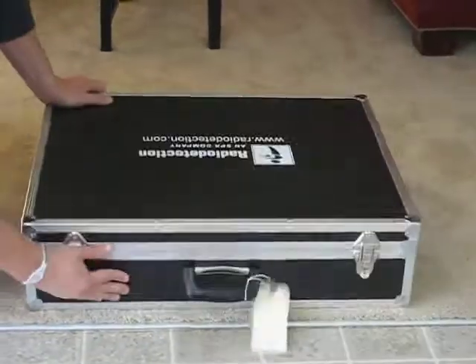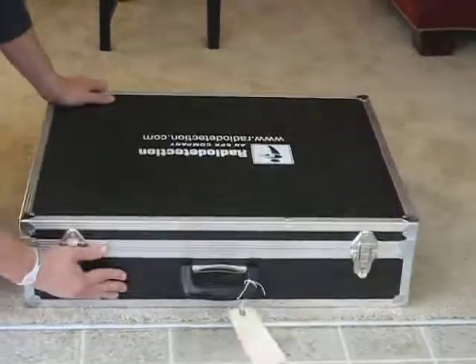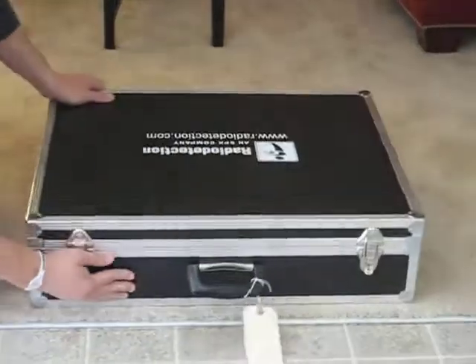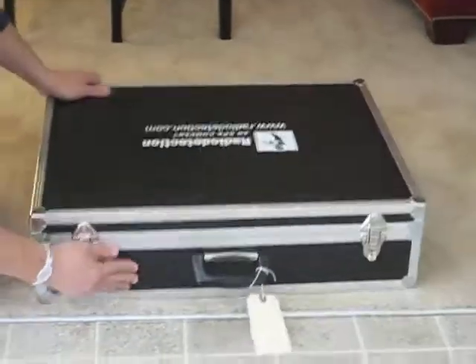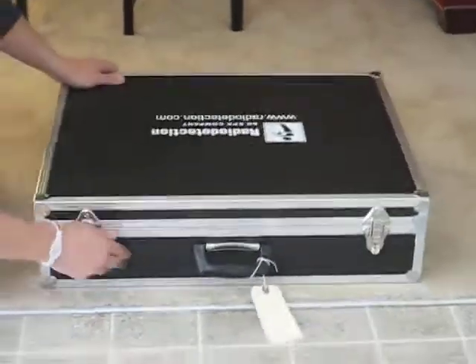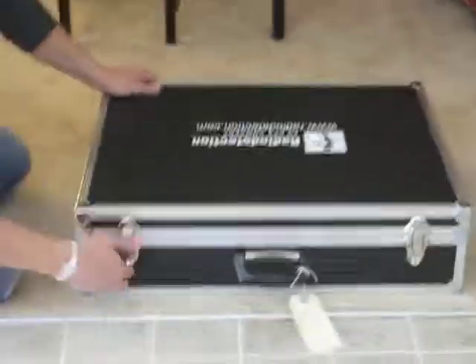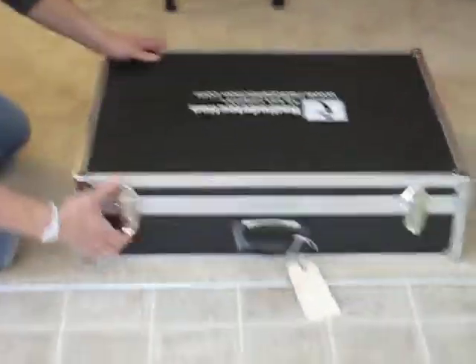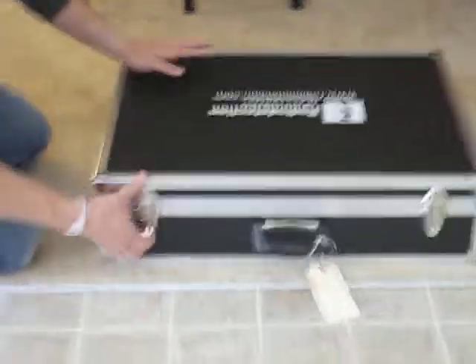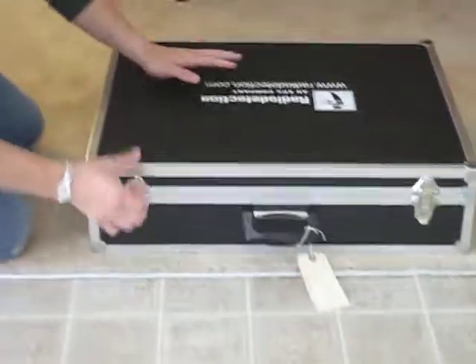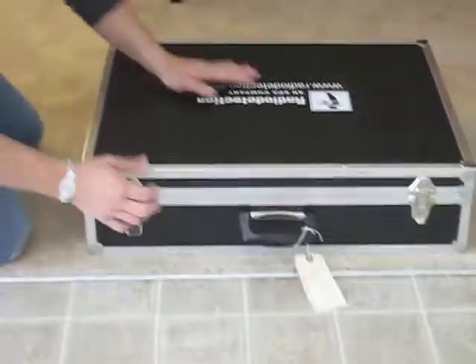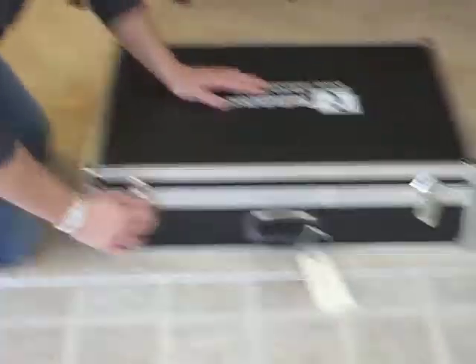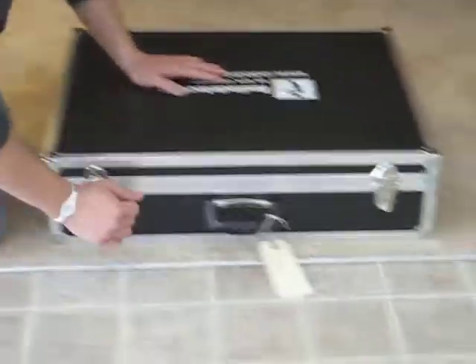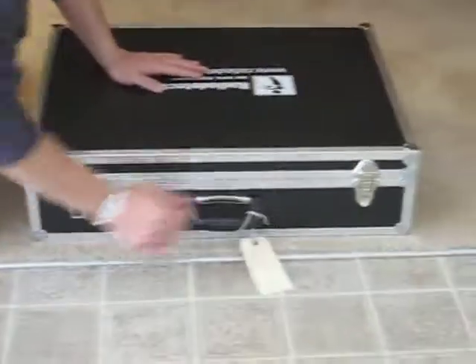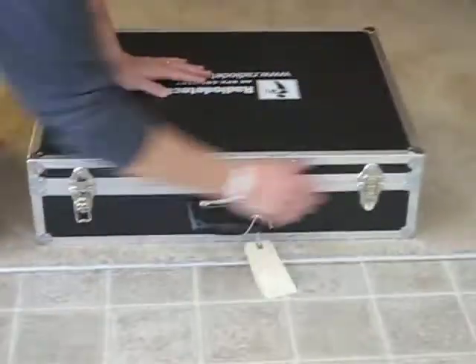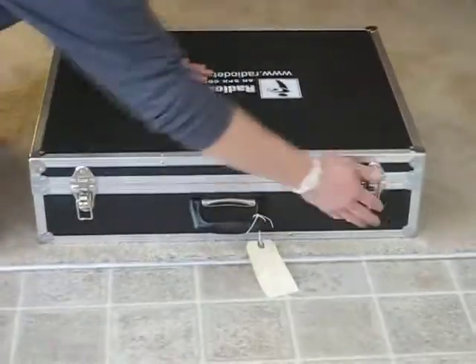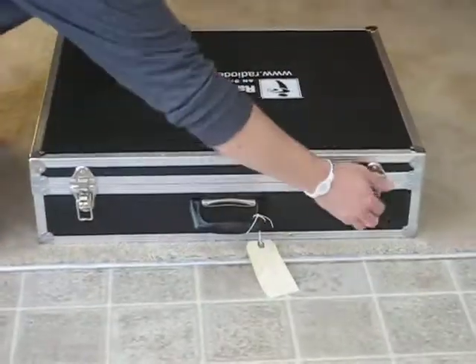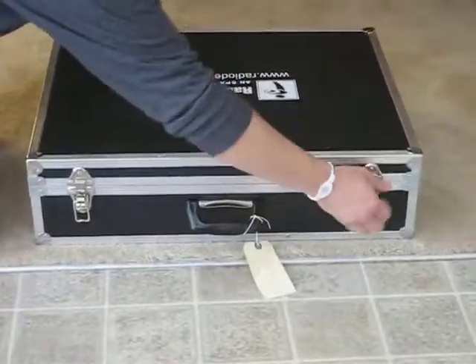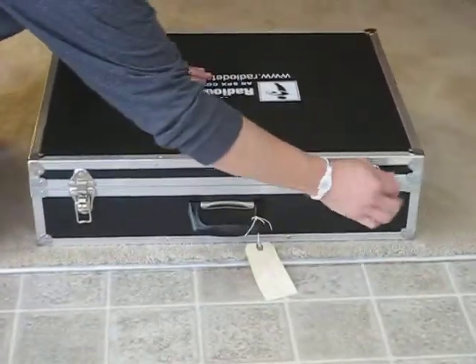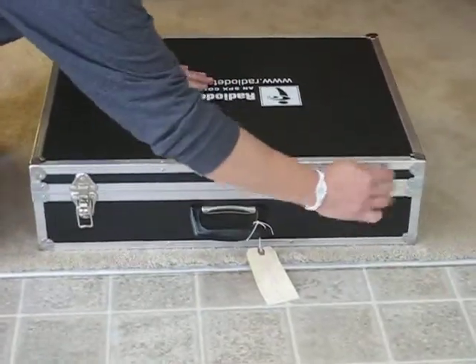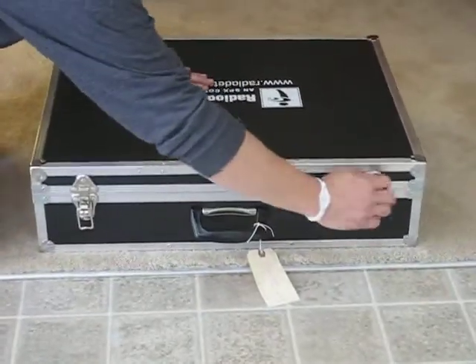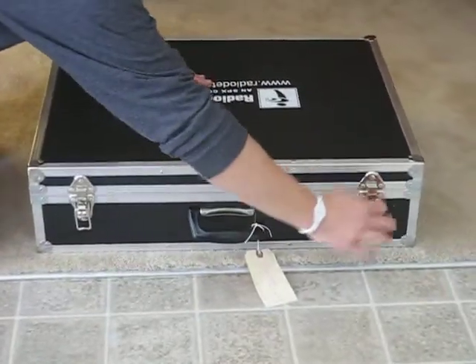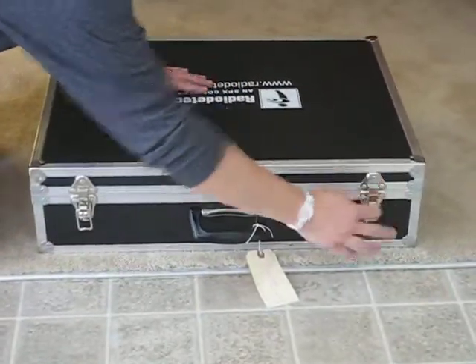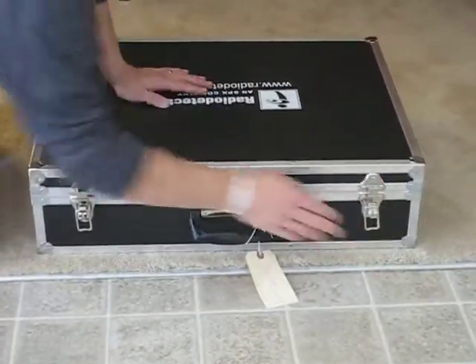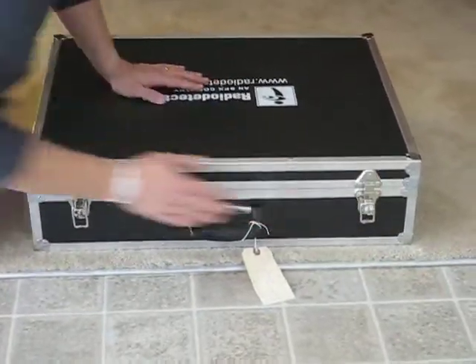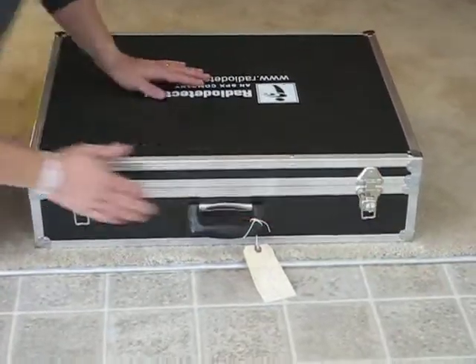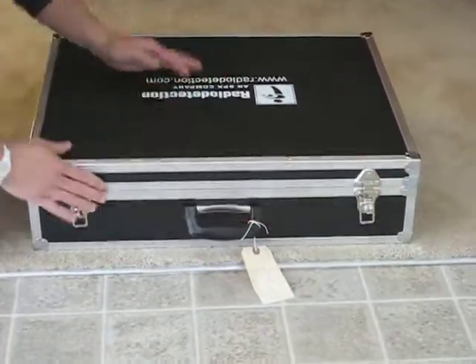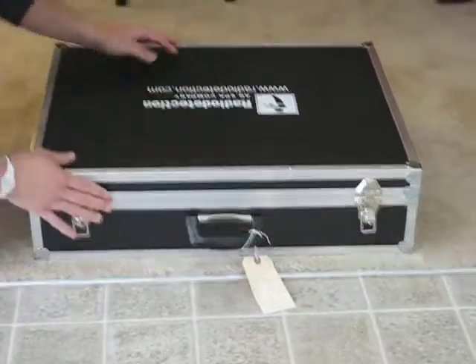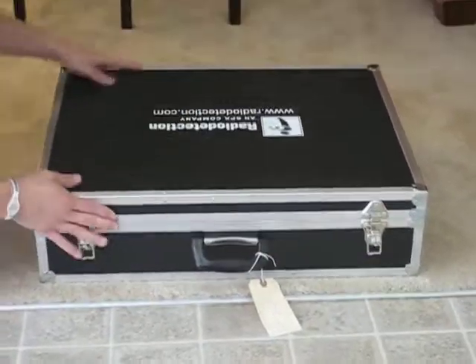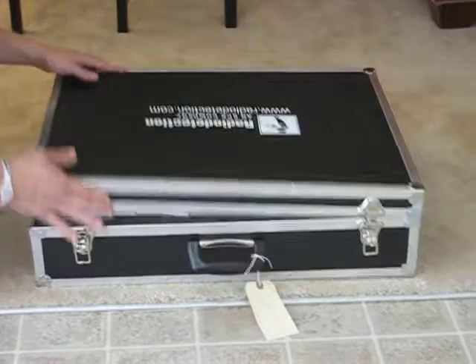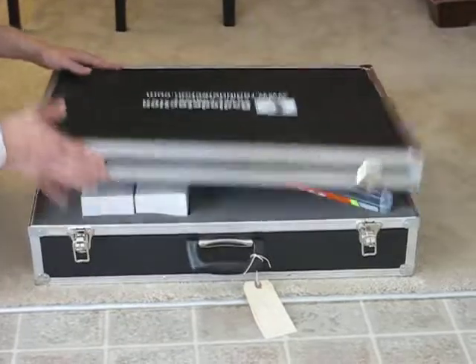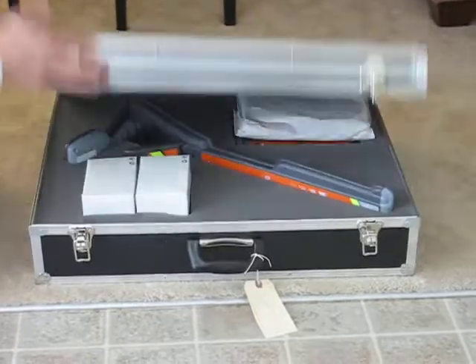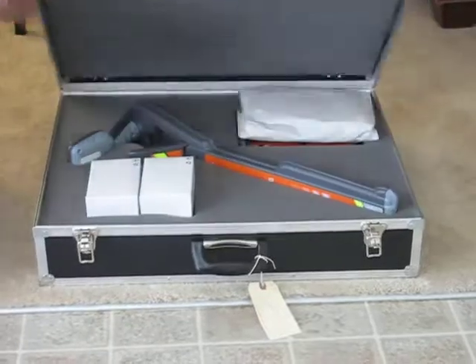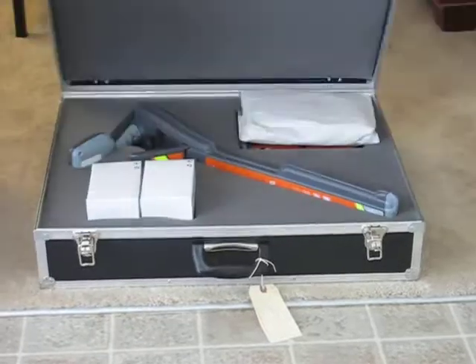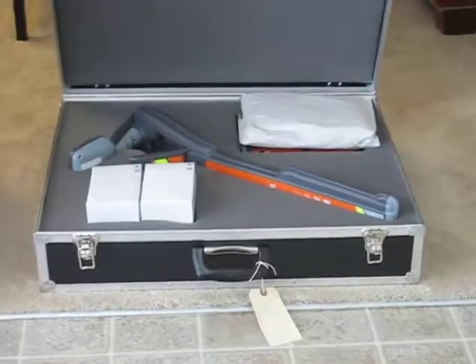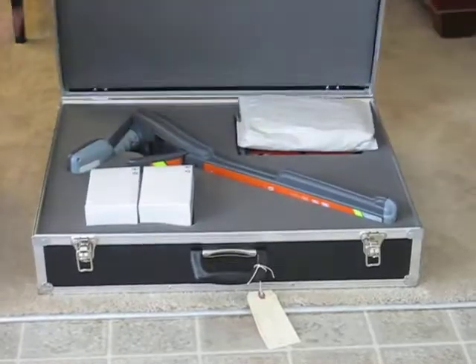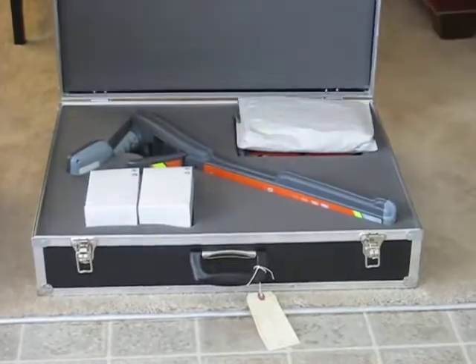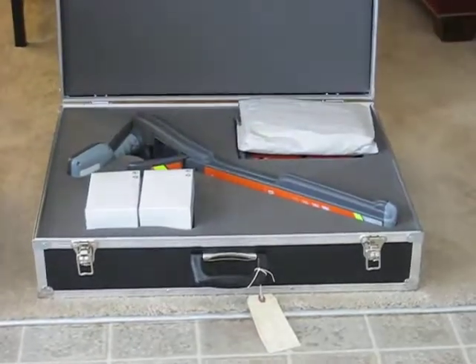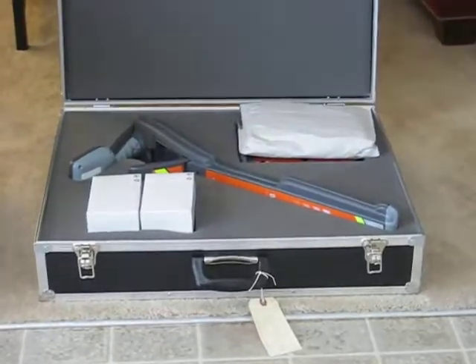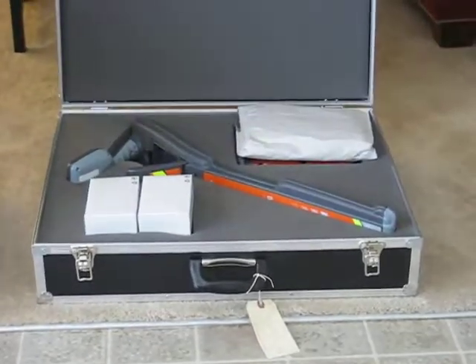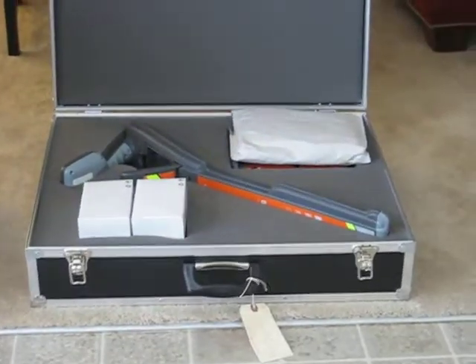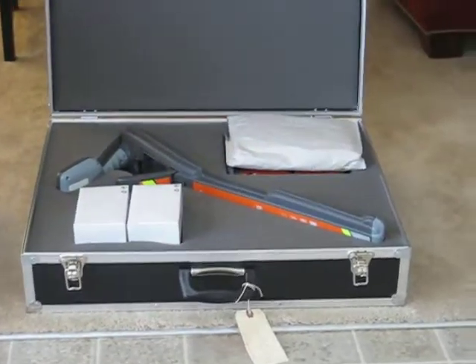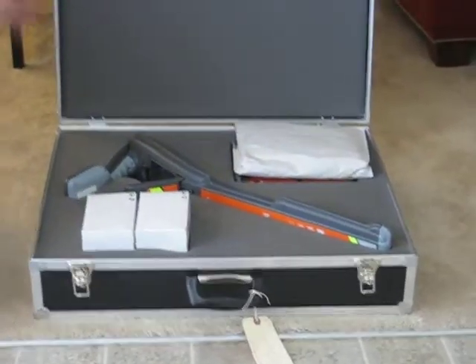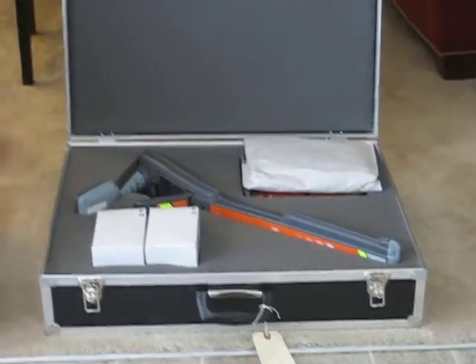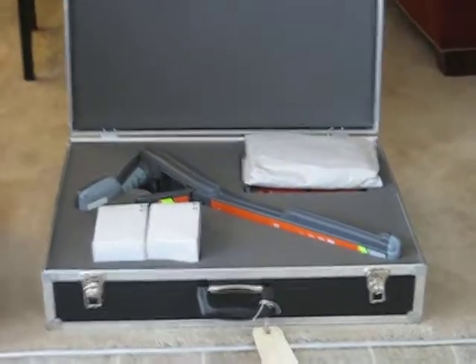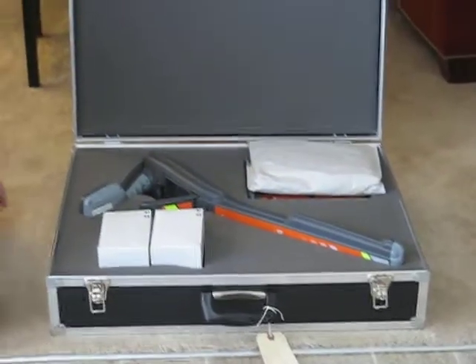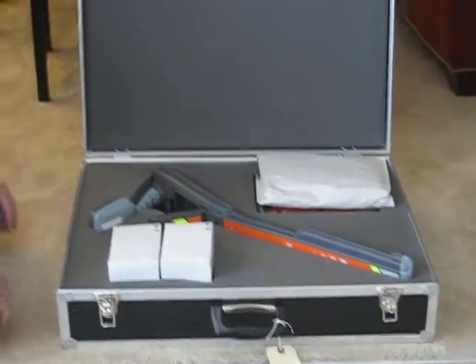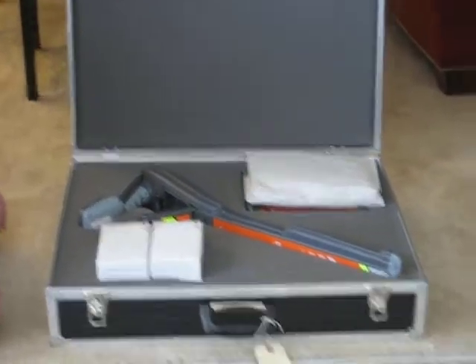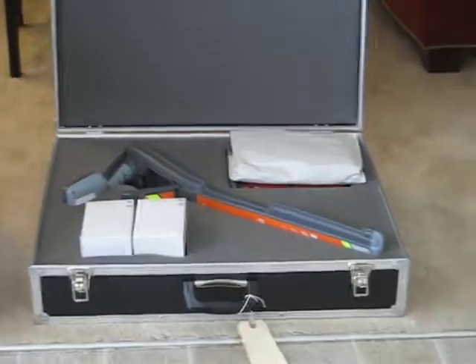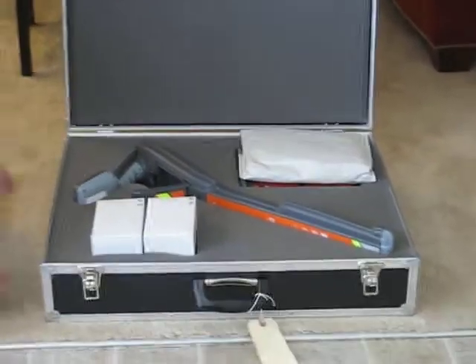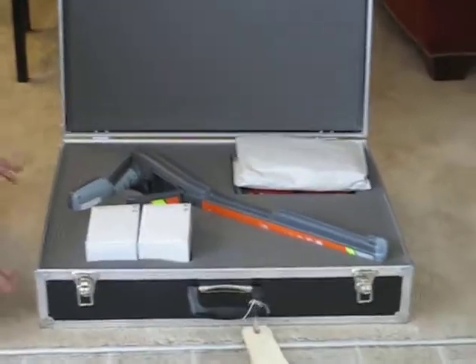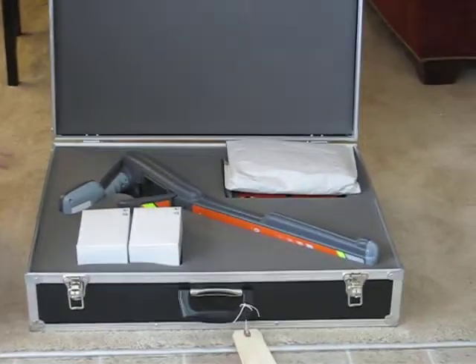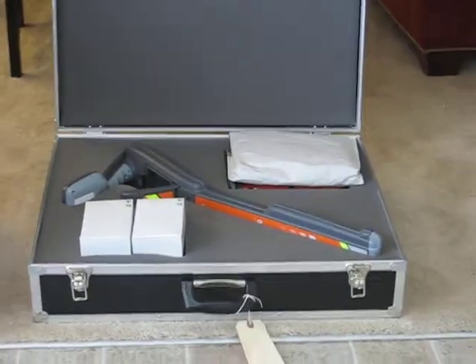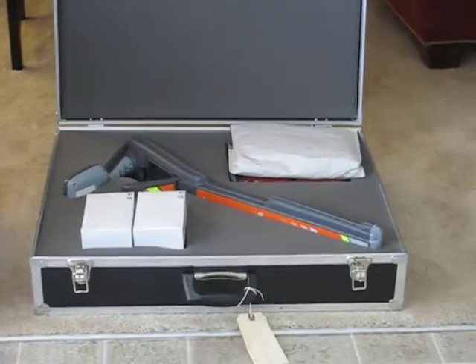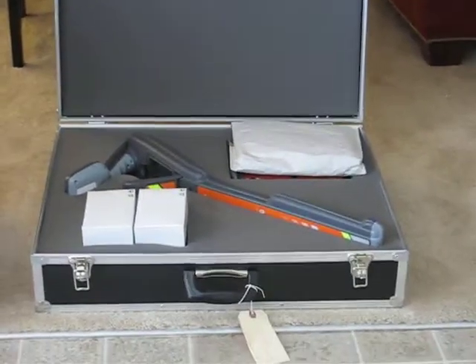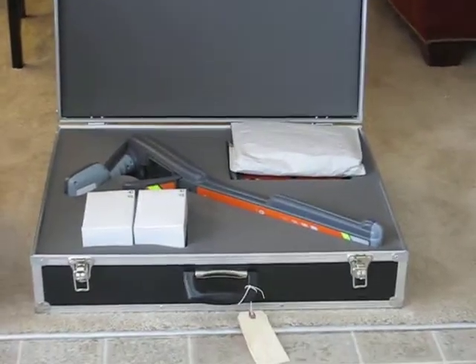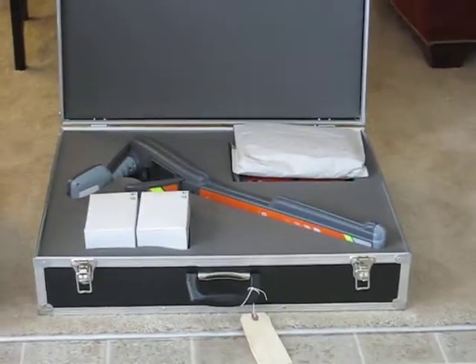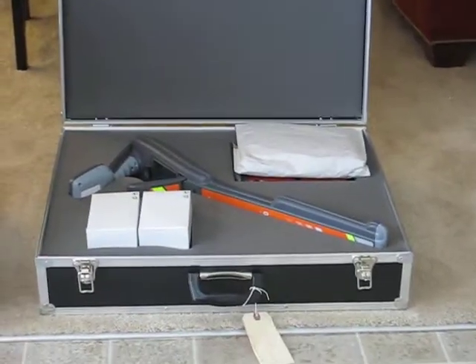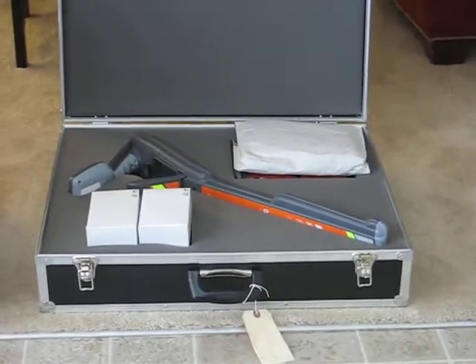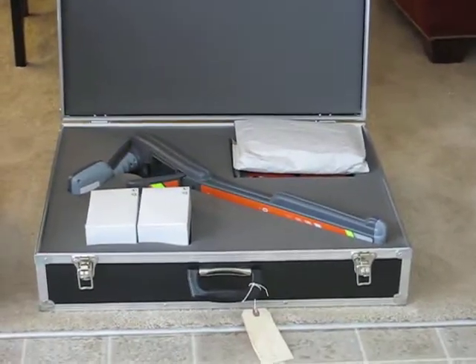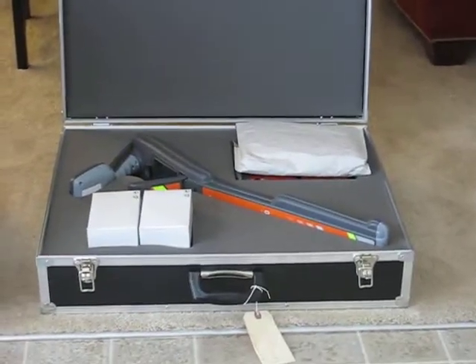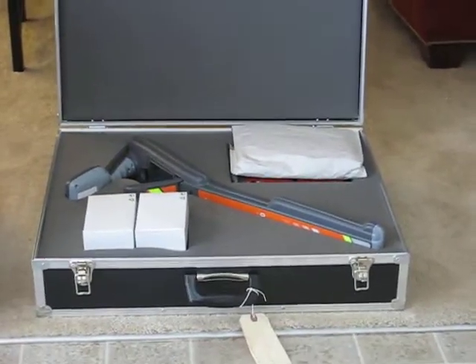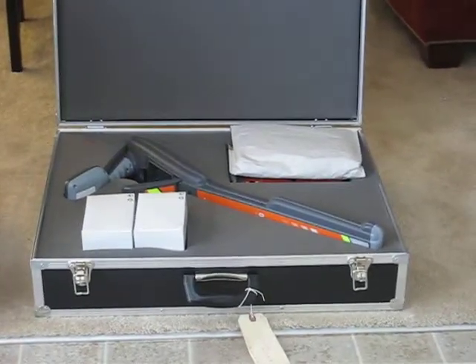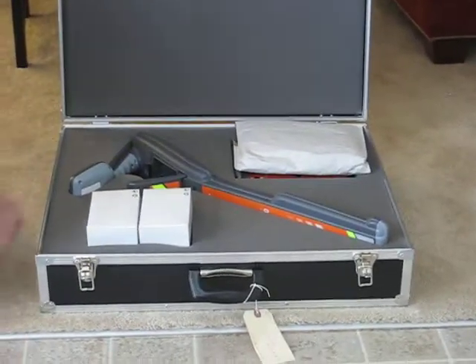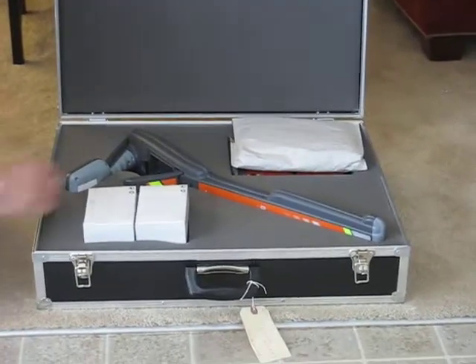We'll open this and see what we got. There's the receiver, the transmitter, and a couple of other bags and boxes.